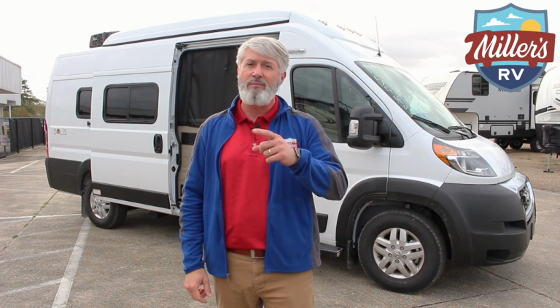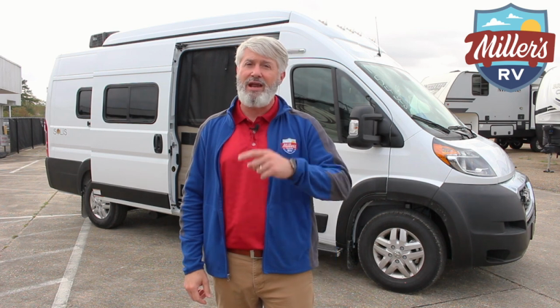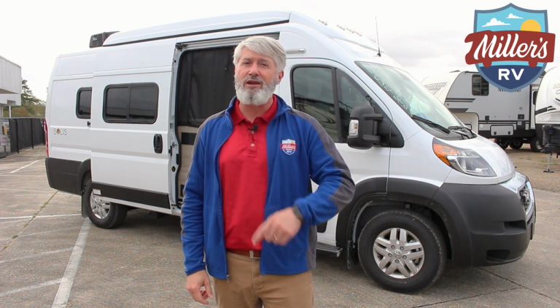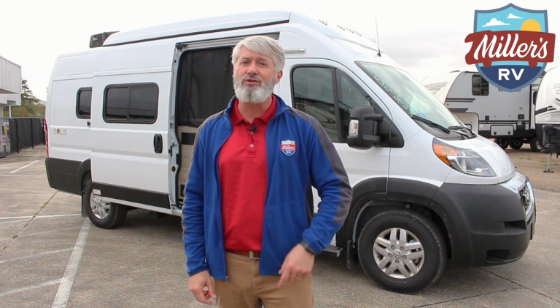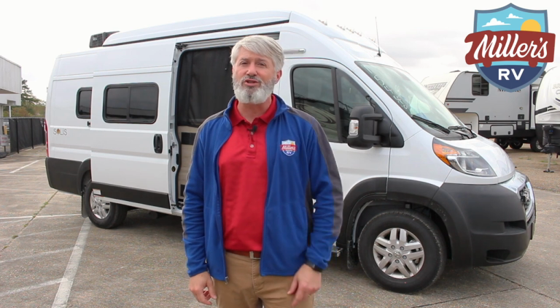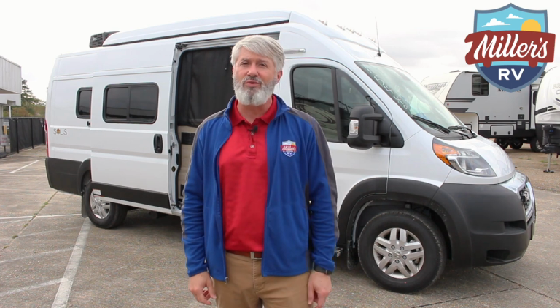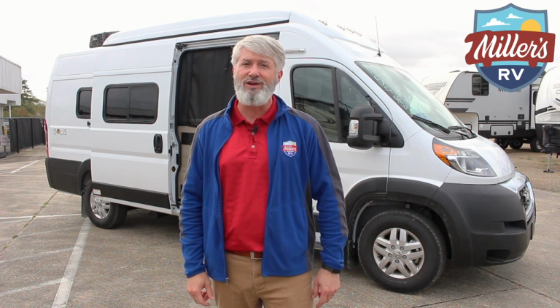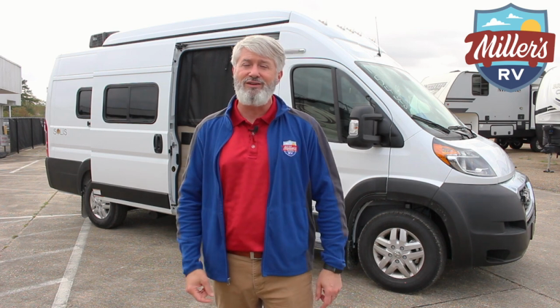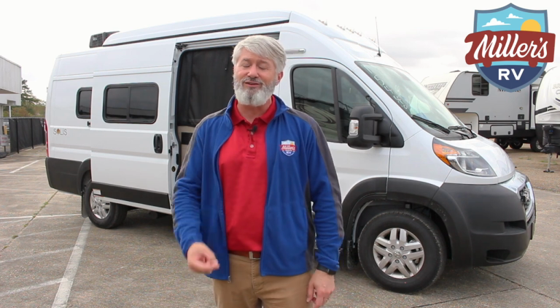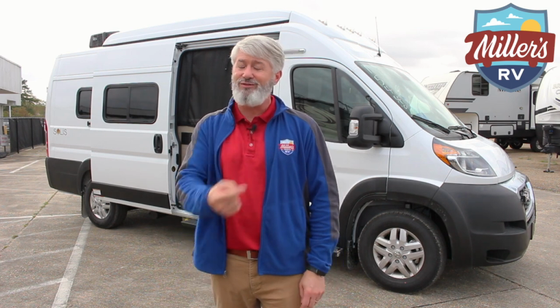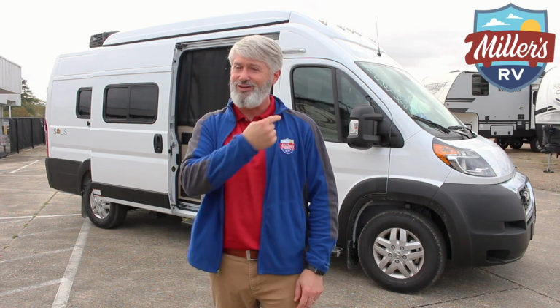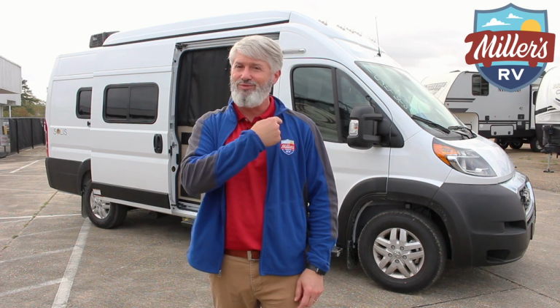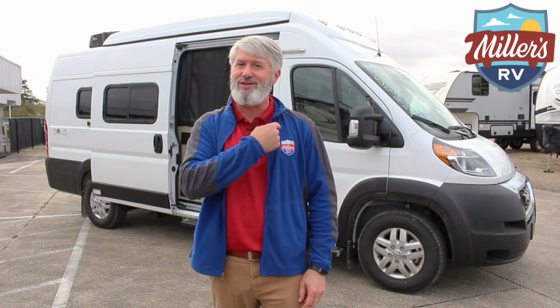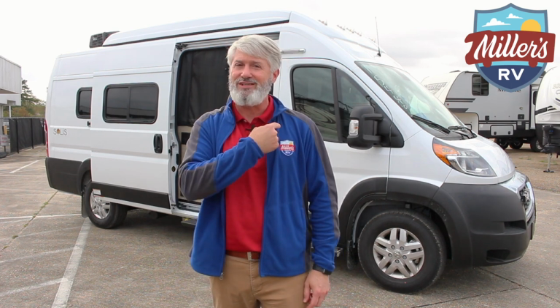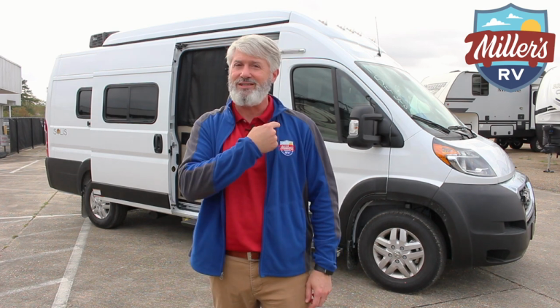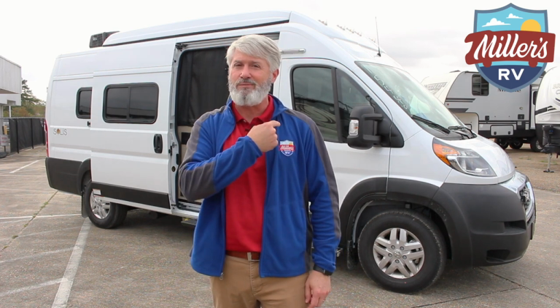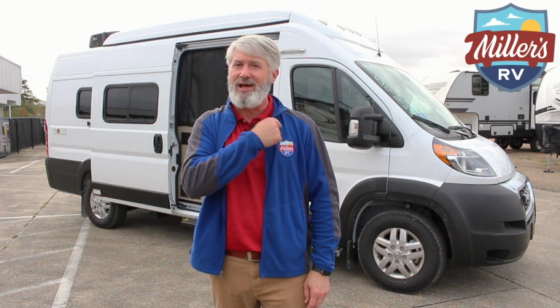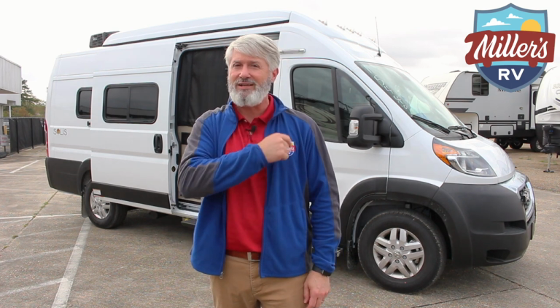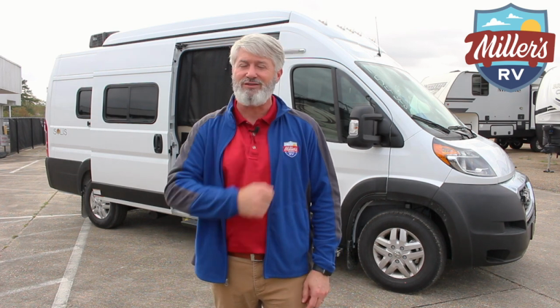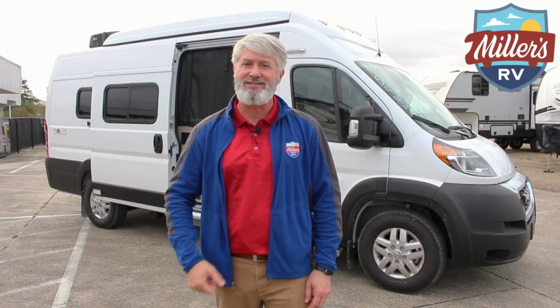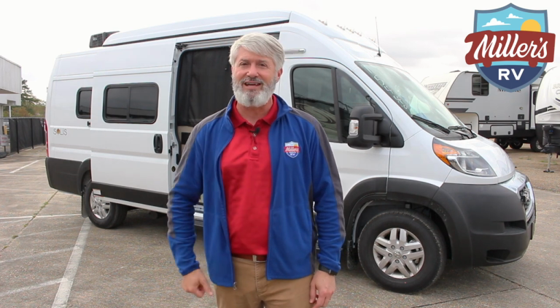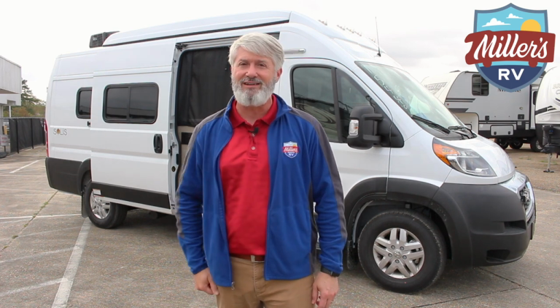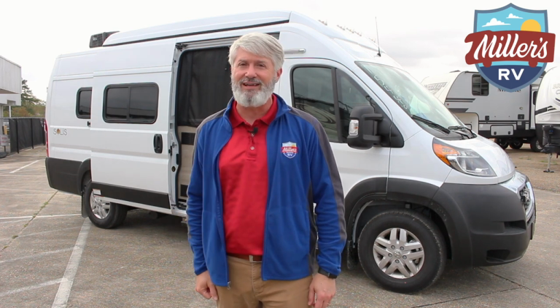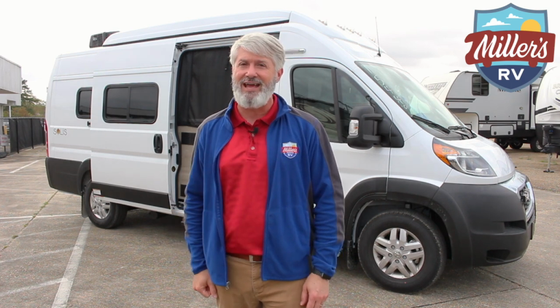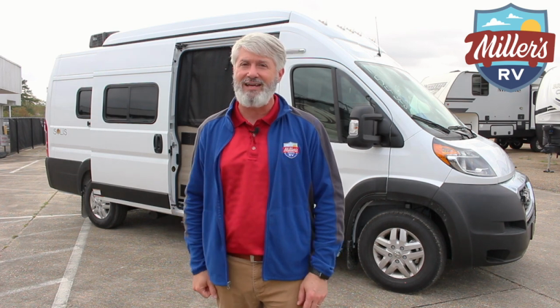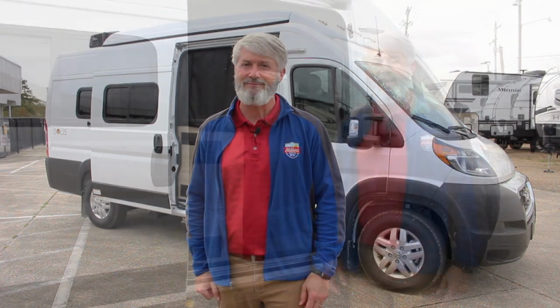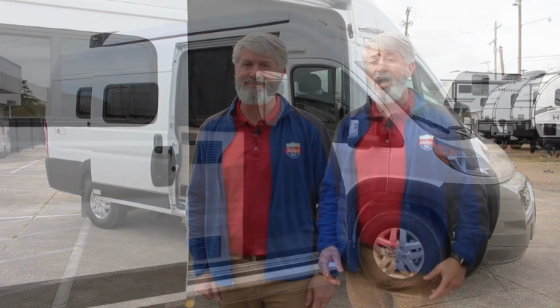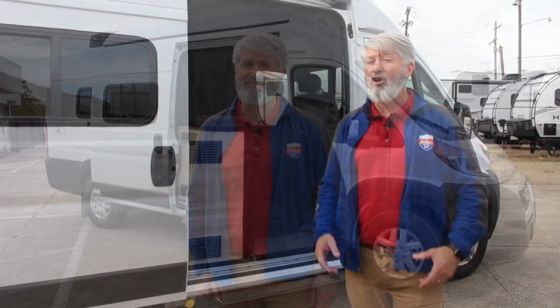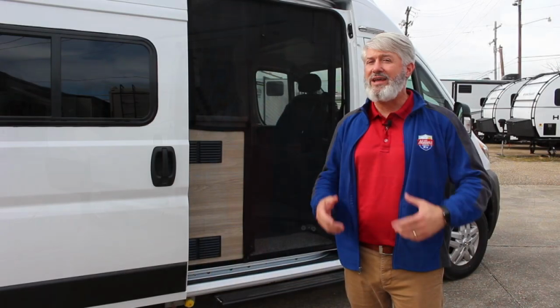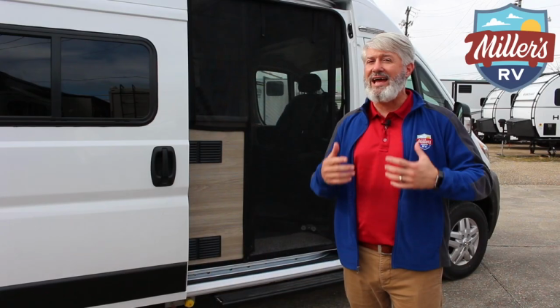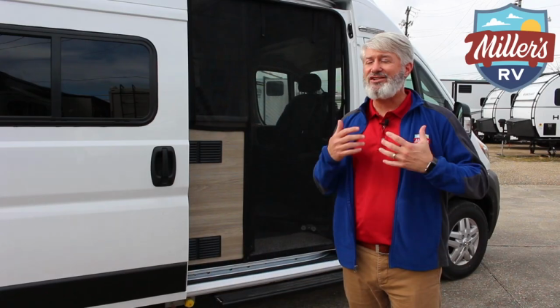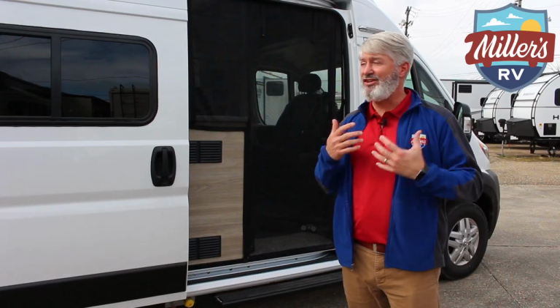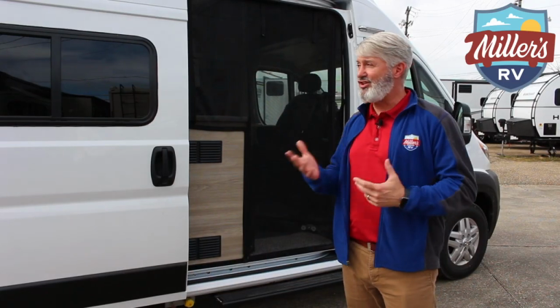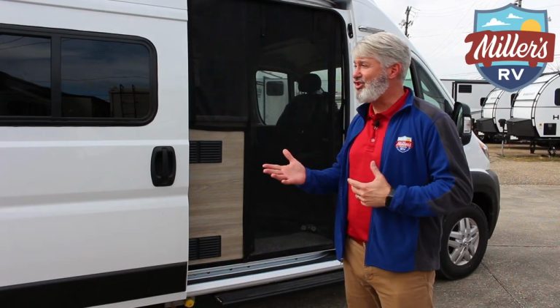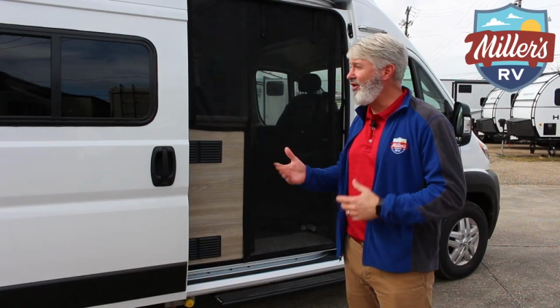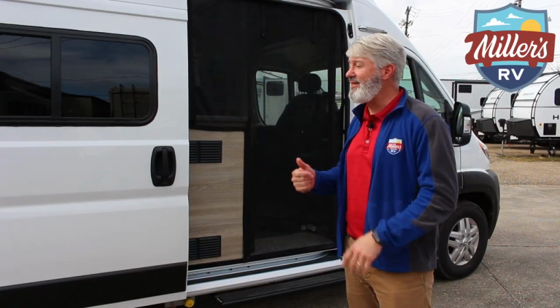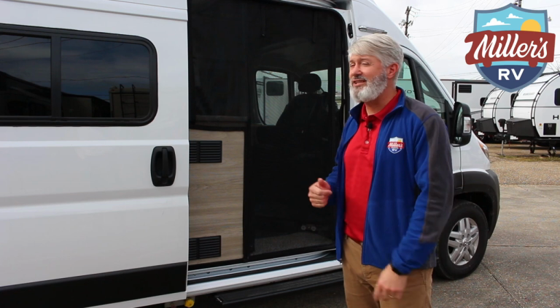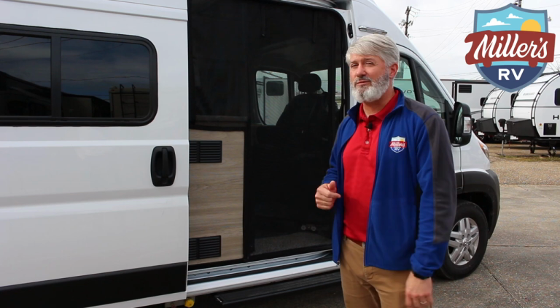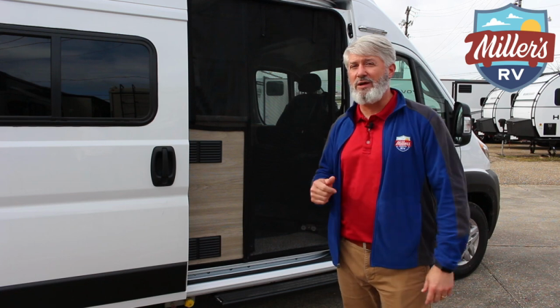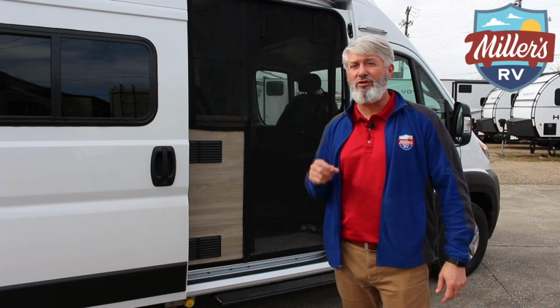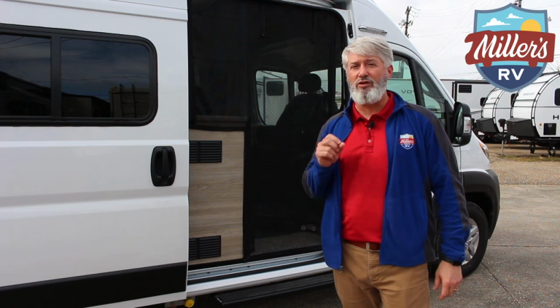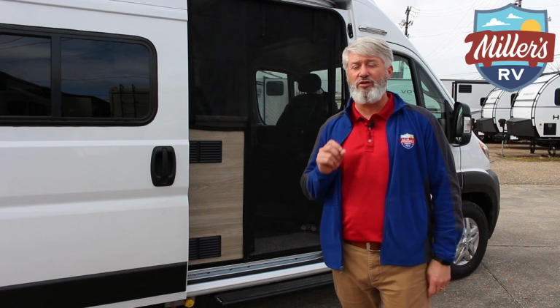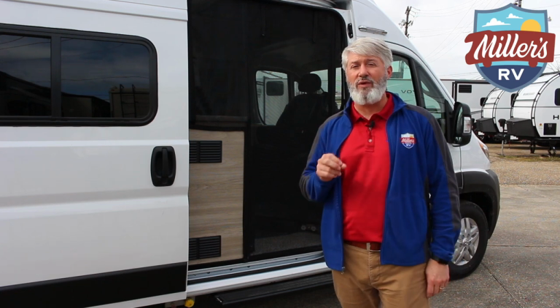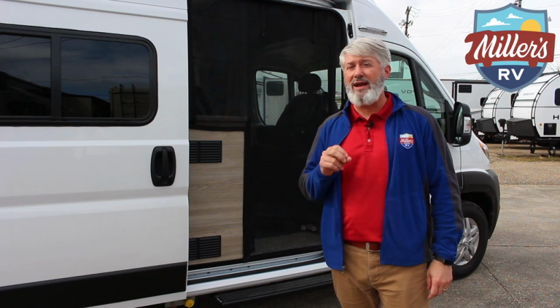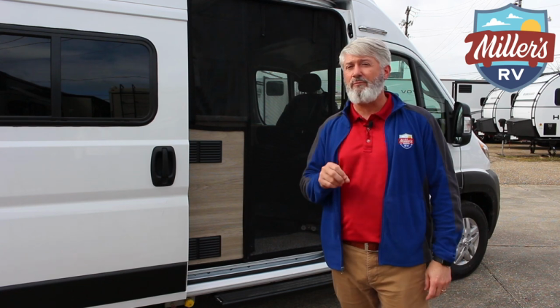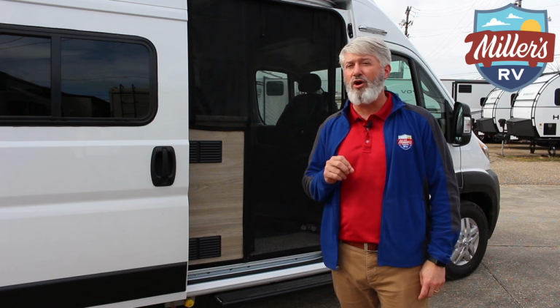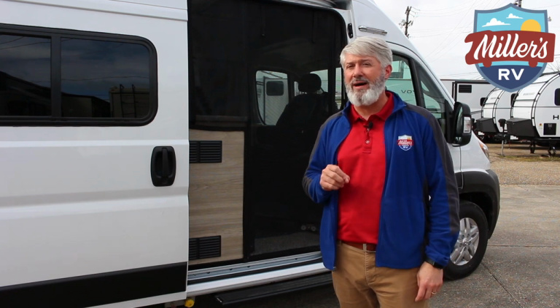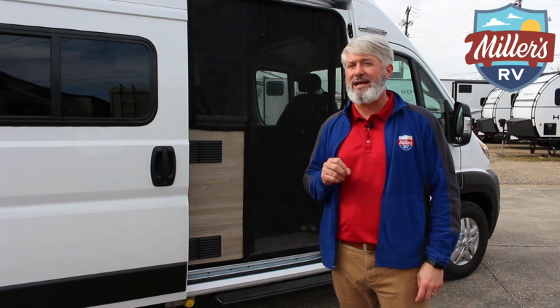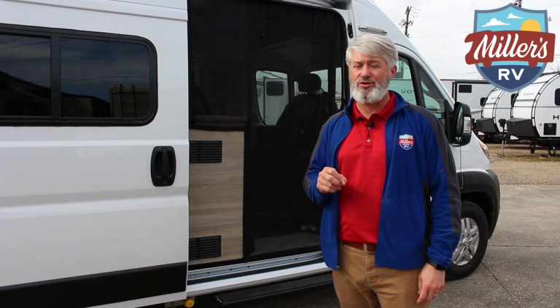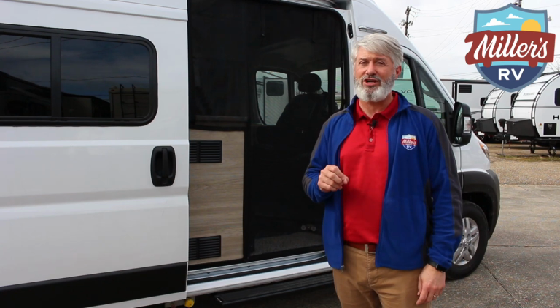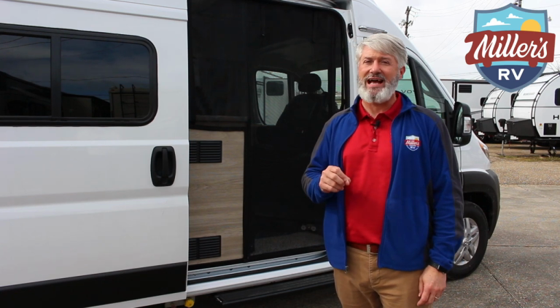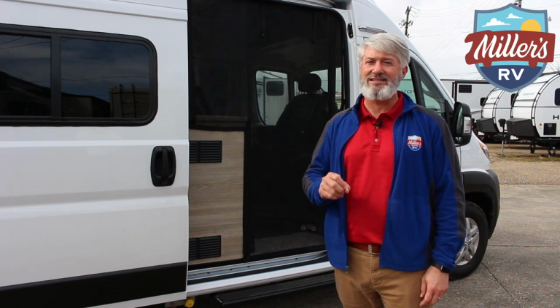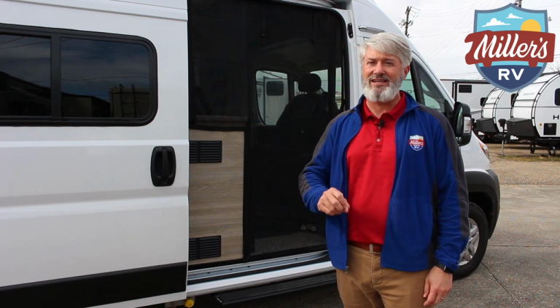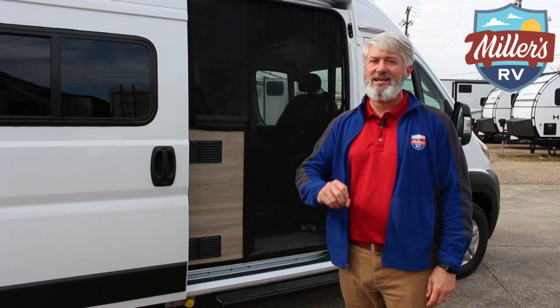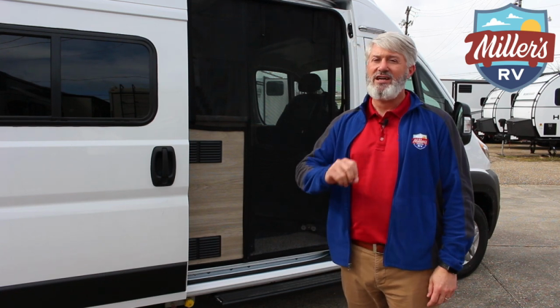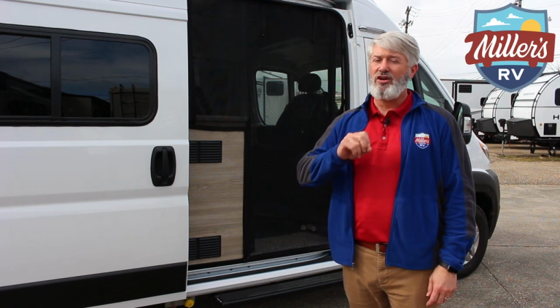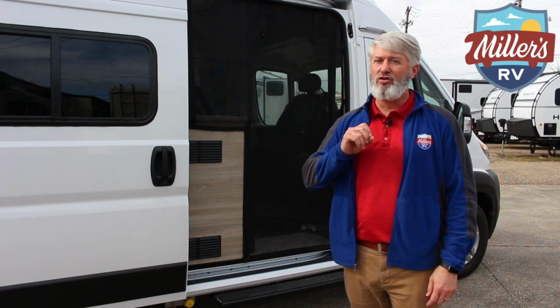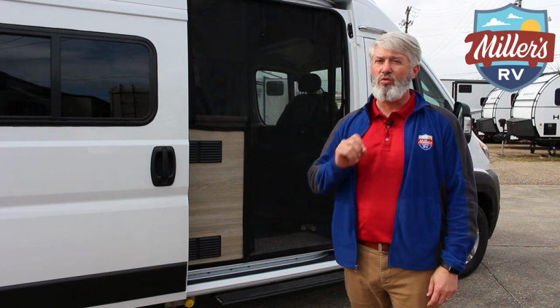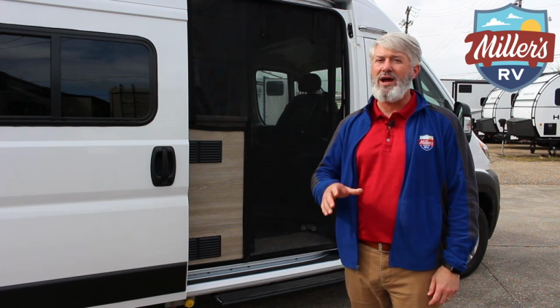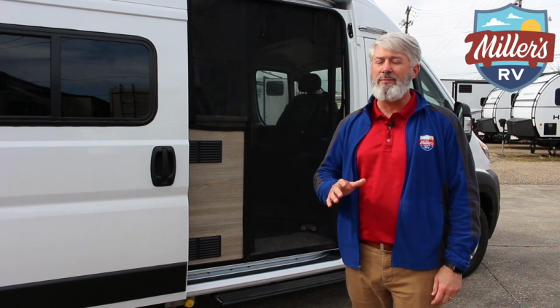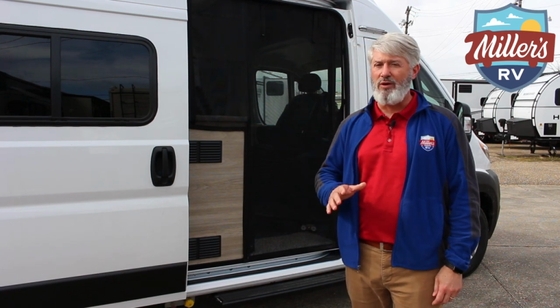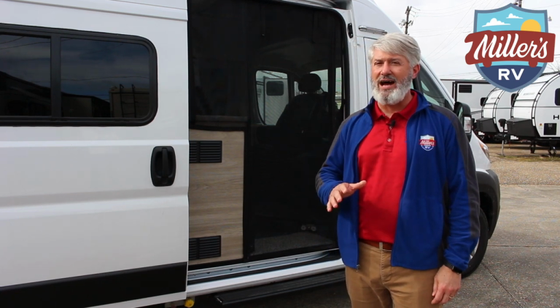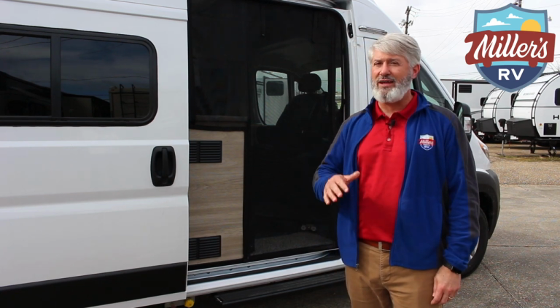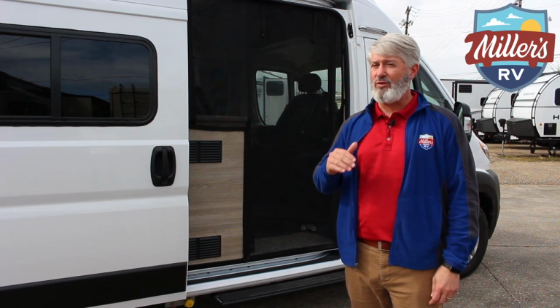But I know what you want to do. You want to see this product, so let's take a look at it. The Solus is built on the Ram ProMaster chassis — great product.